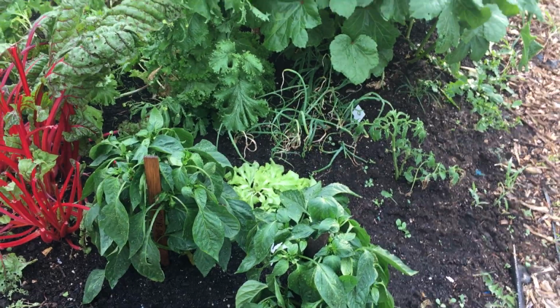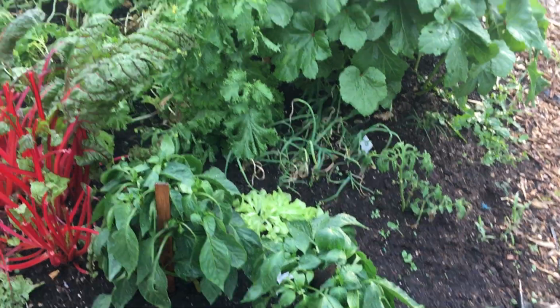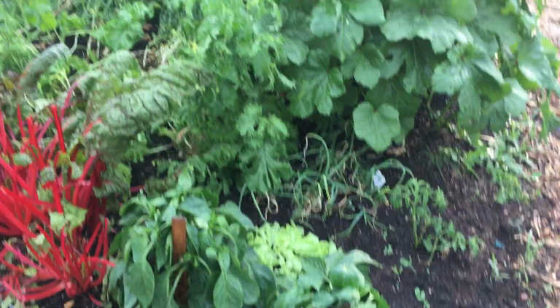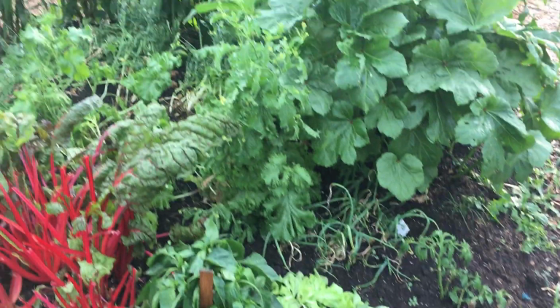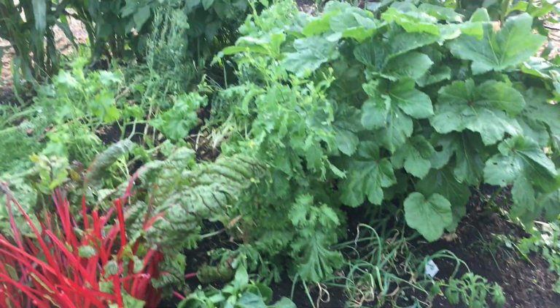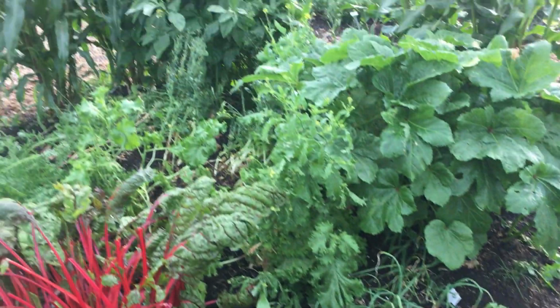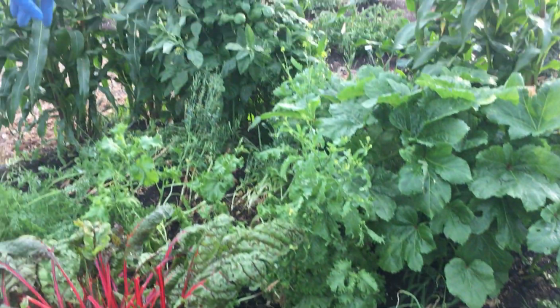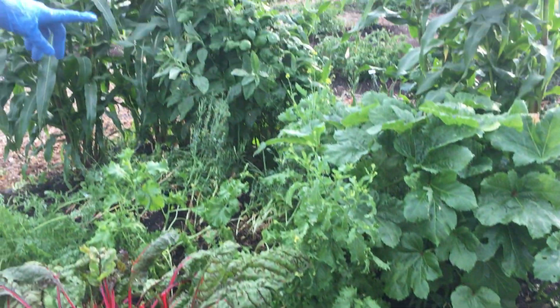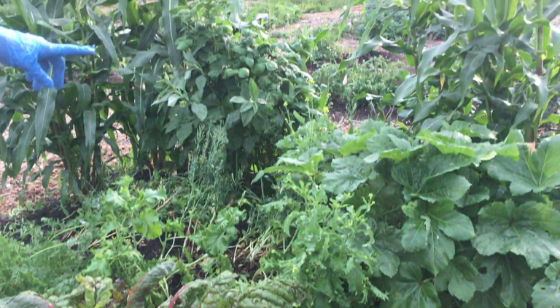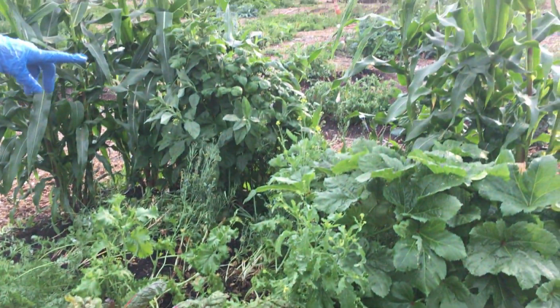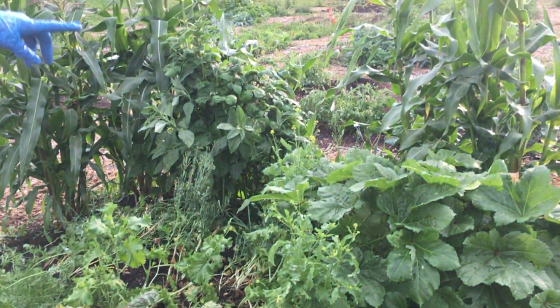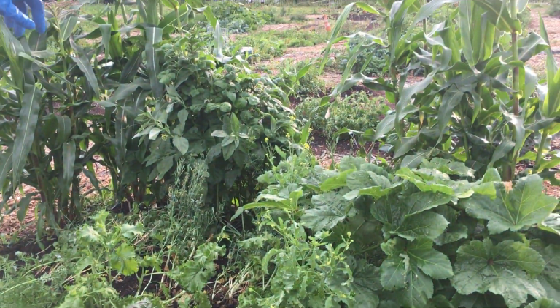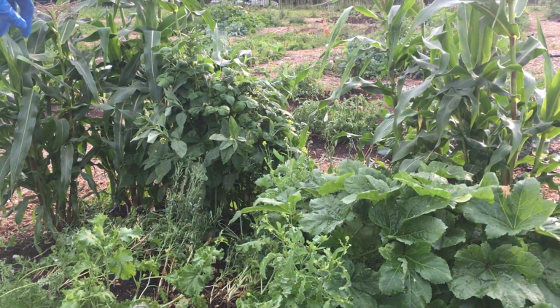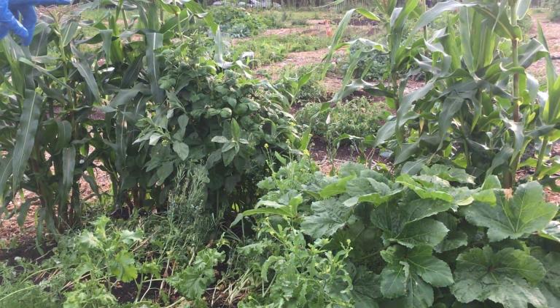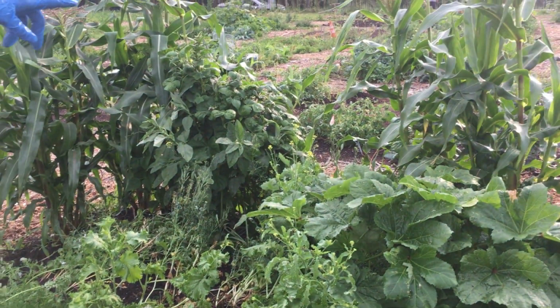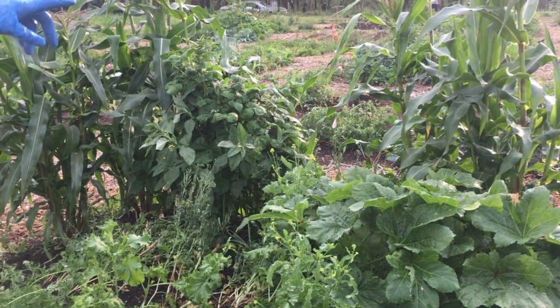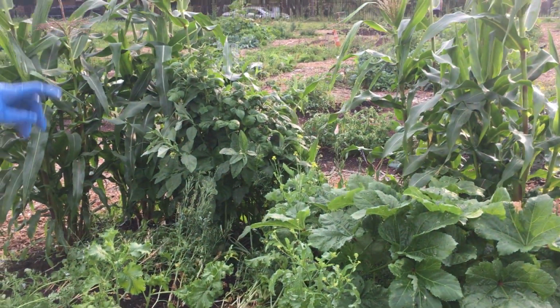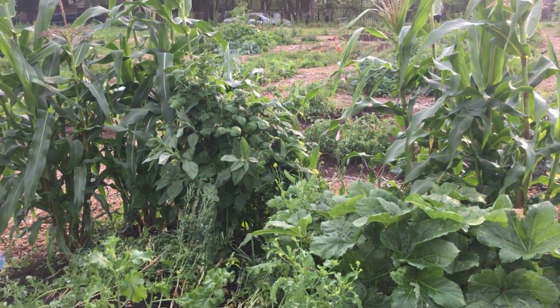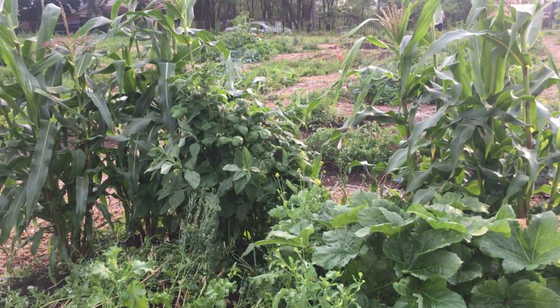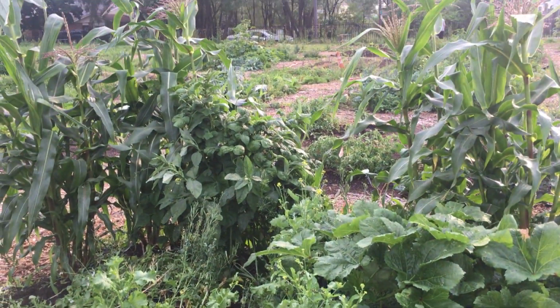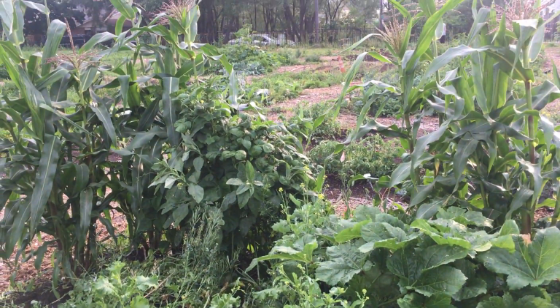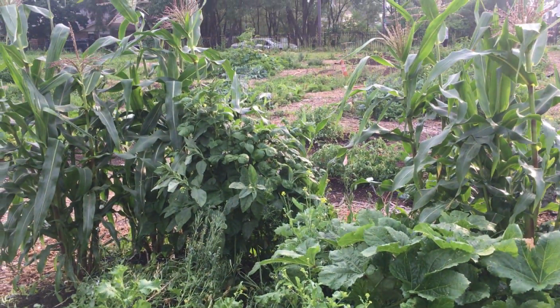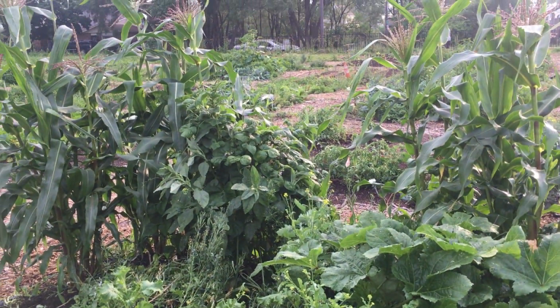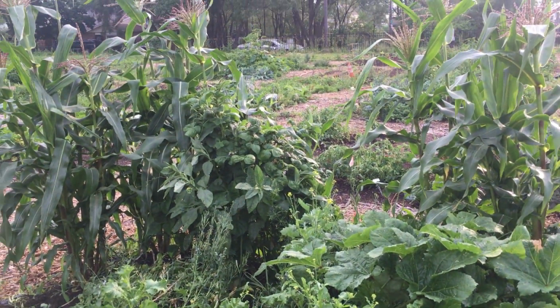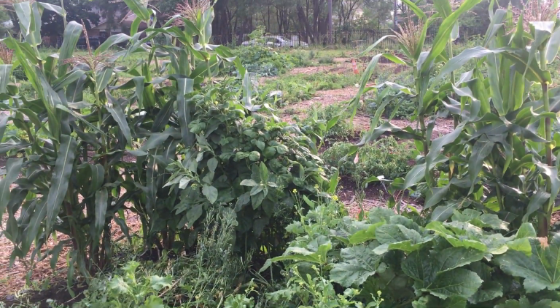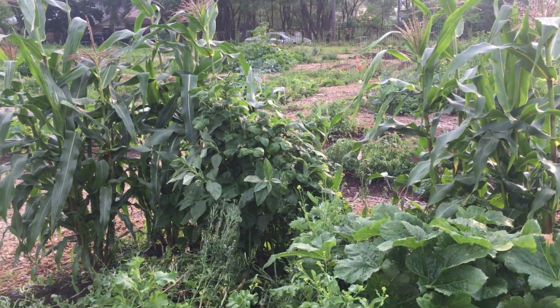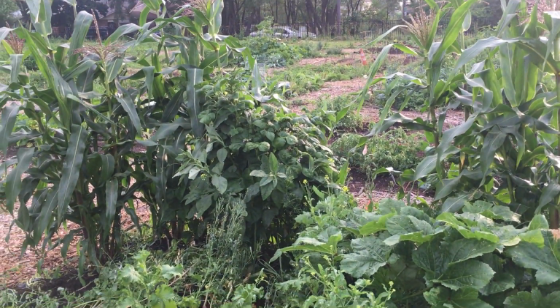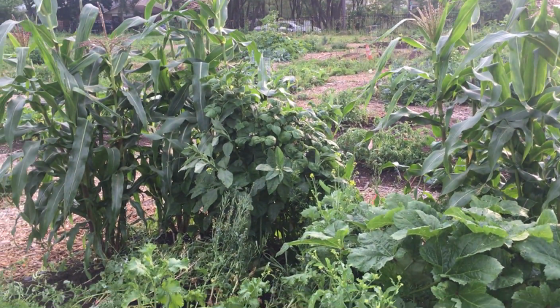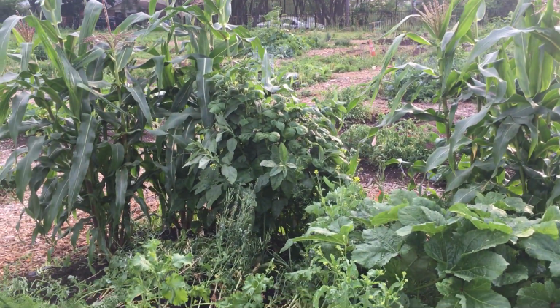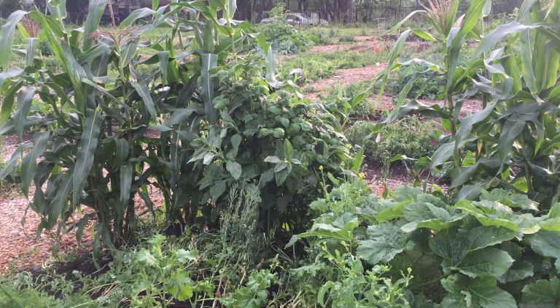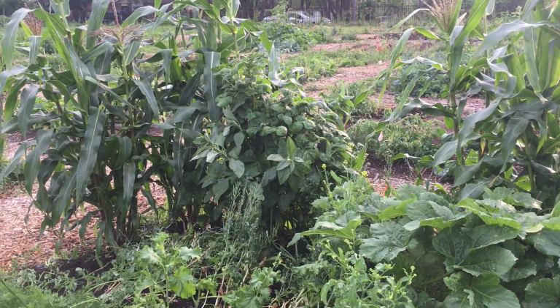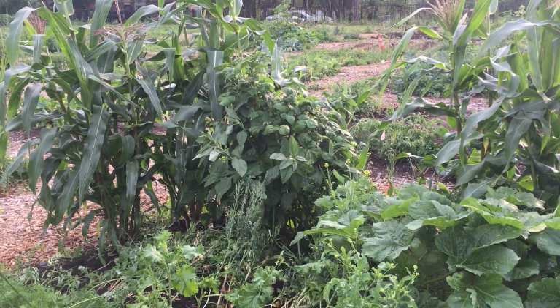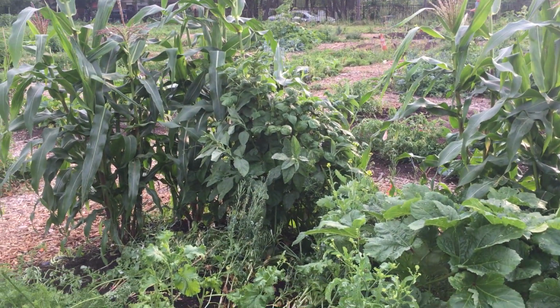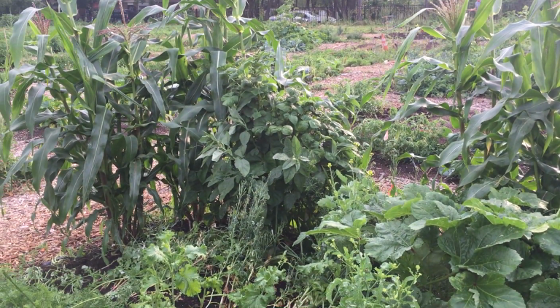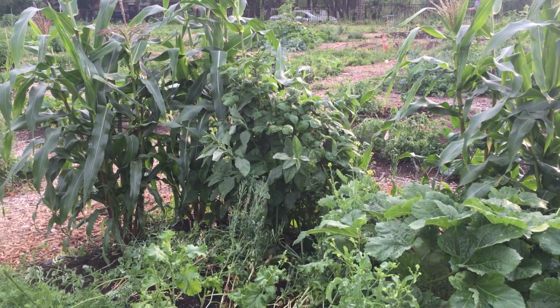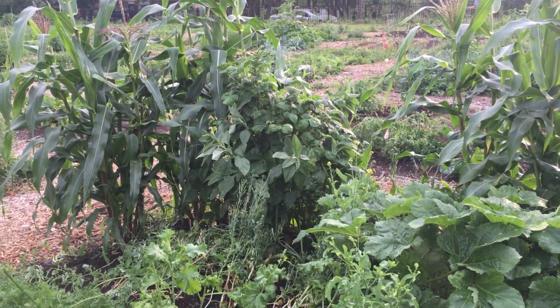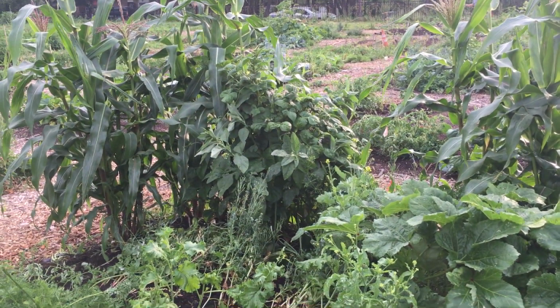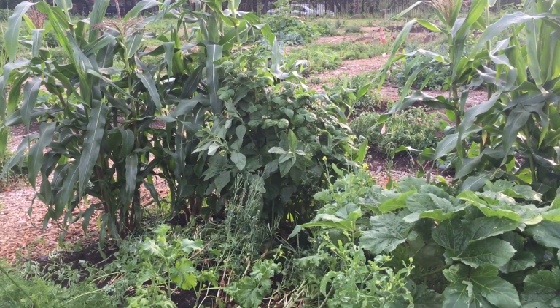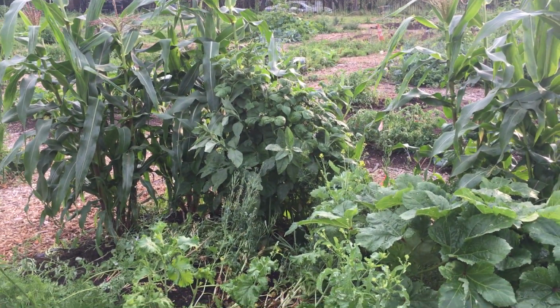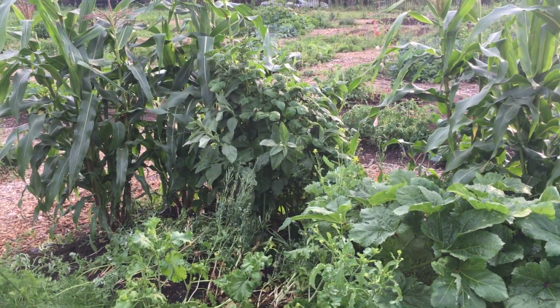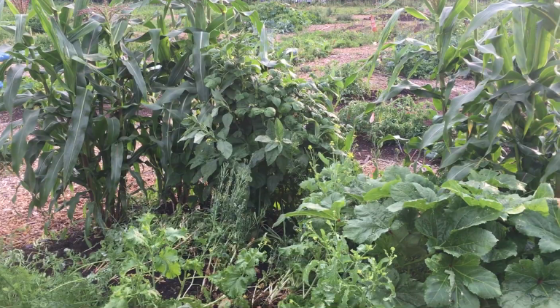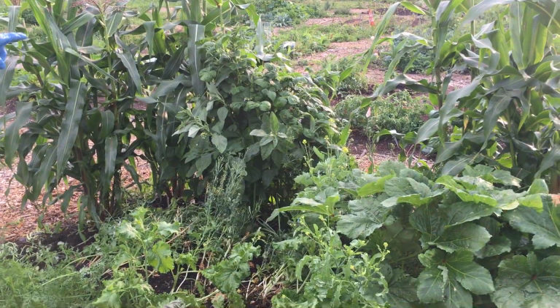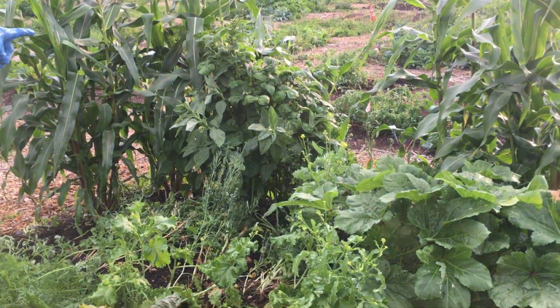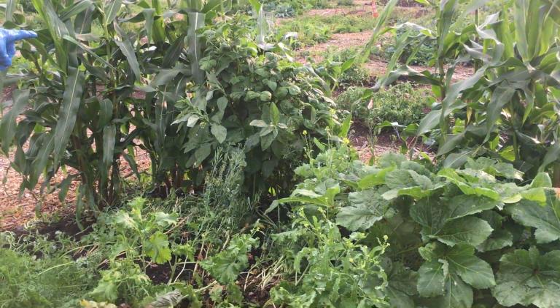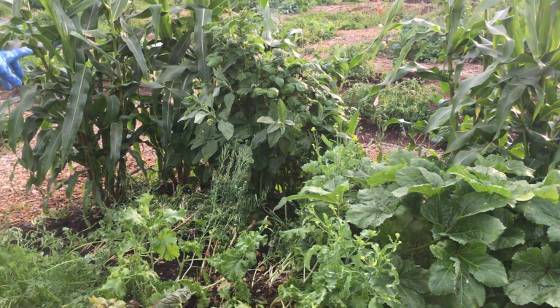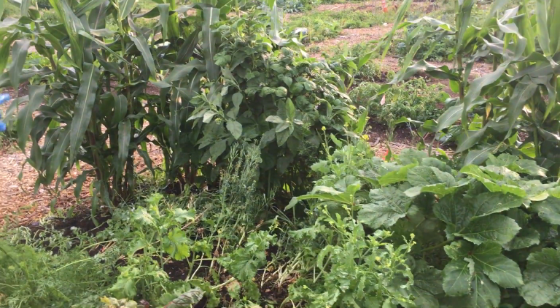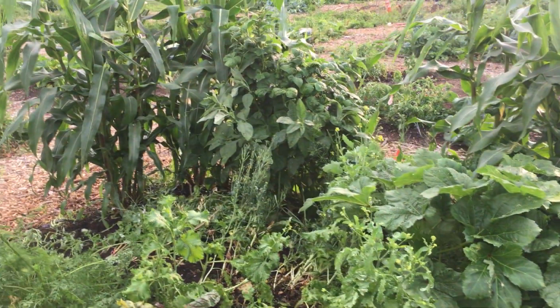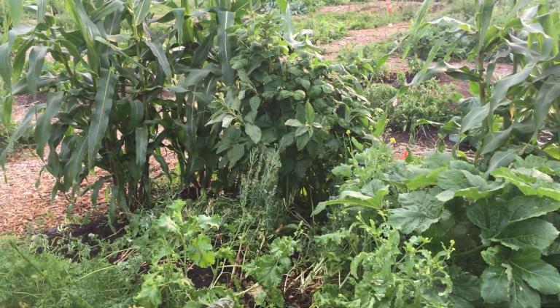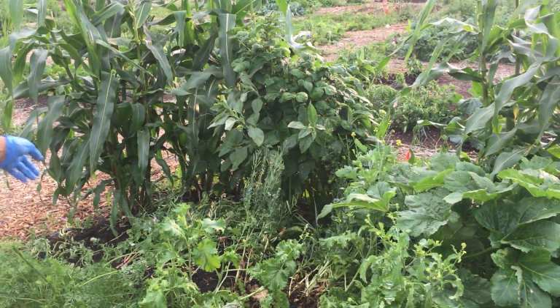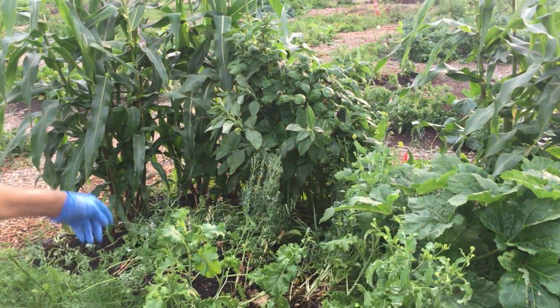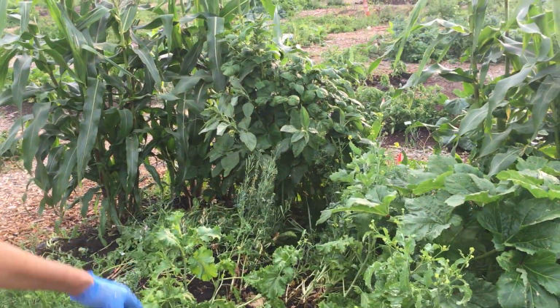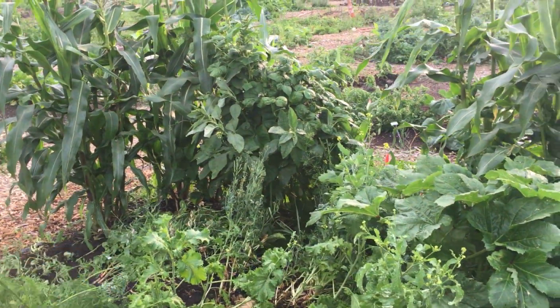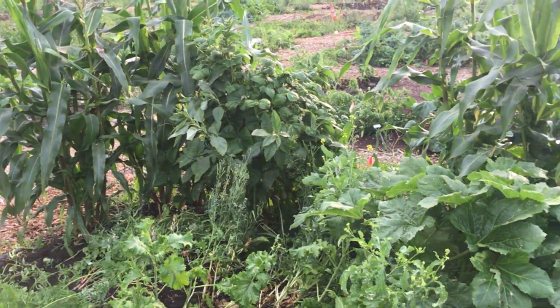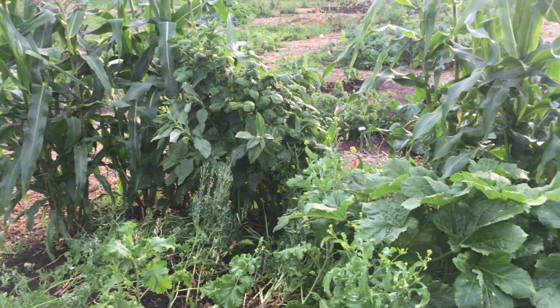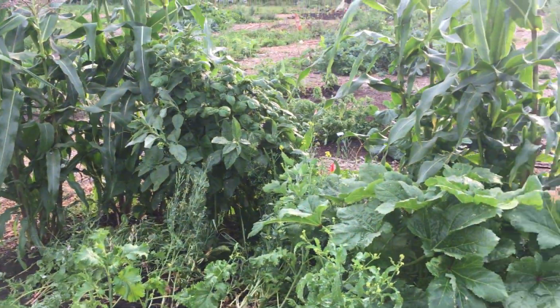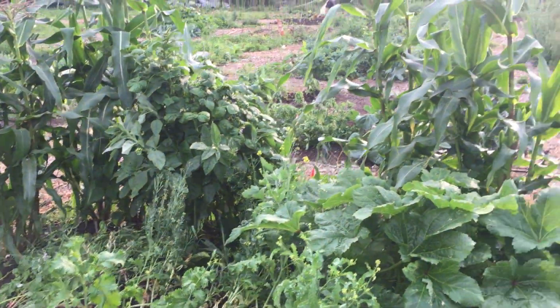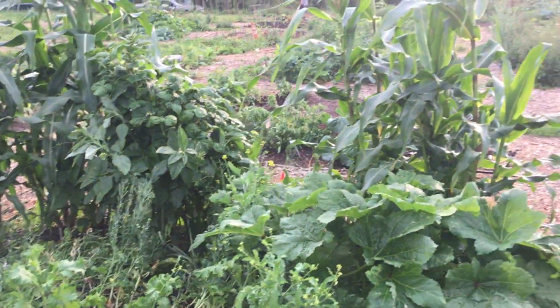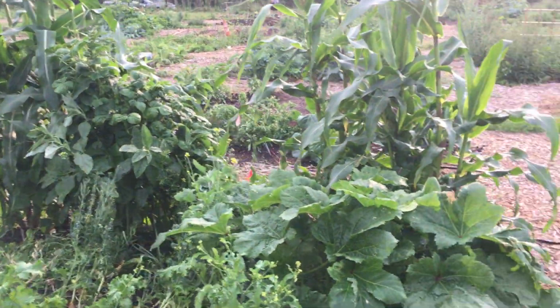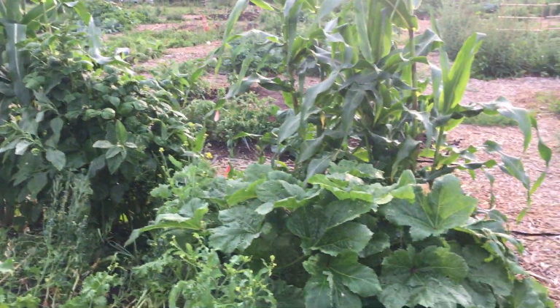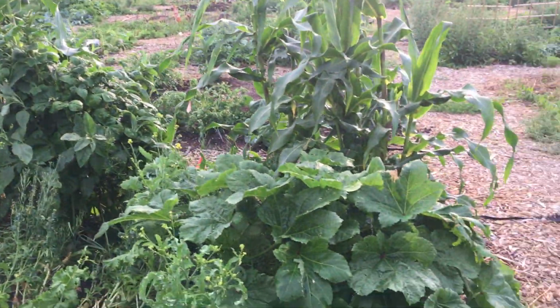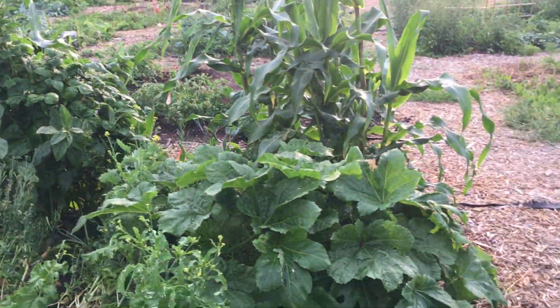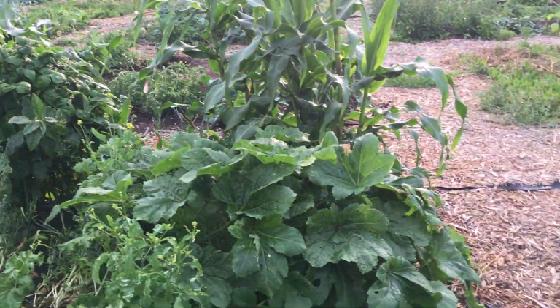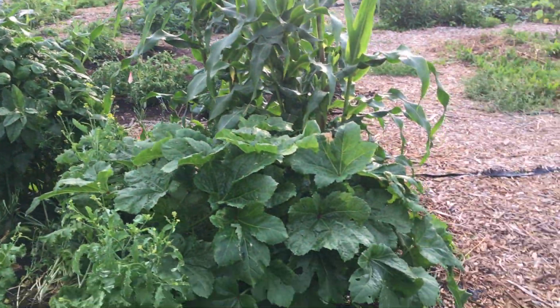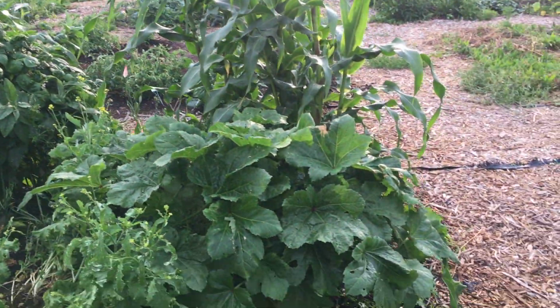My tomatoes, they're trying to climb up on the corn. And my beans — let me show y'all these beans.